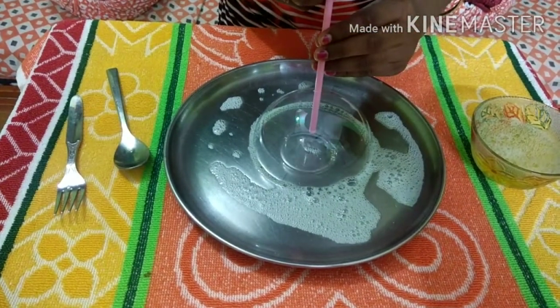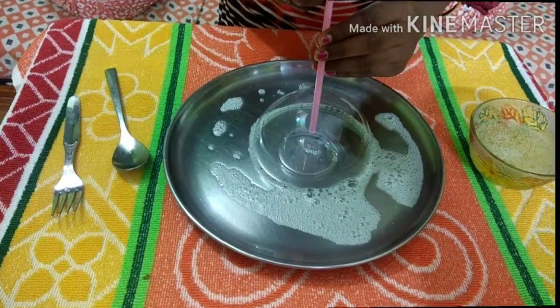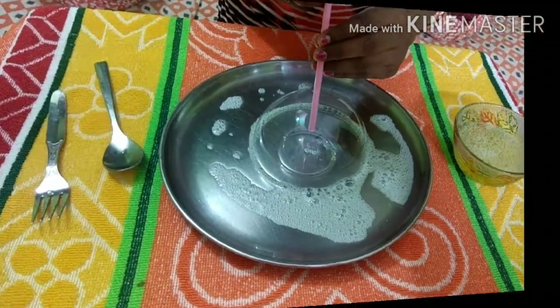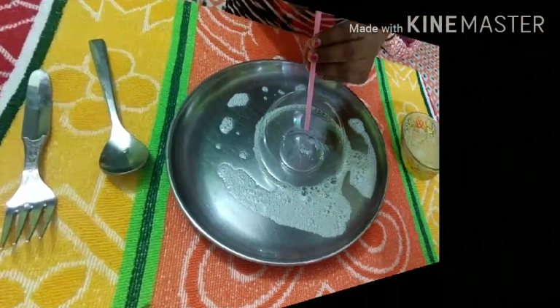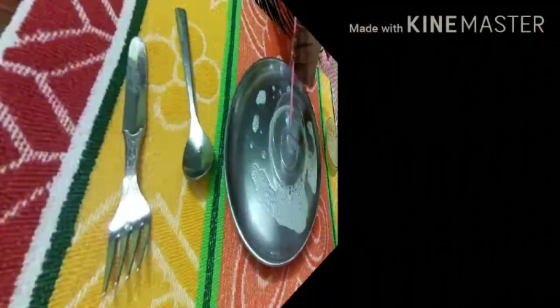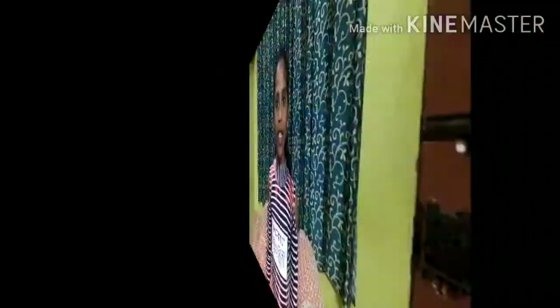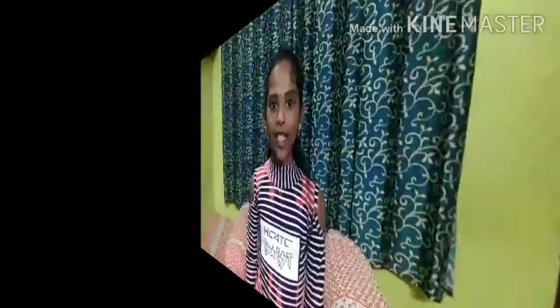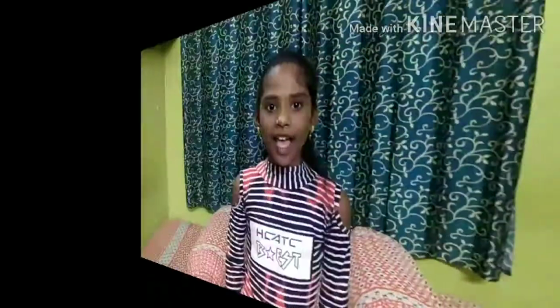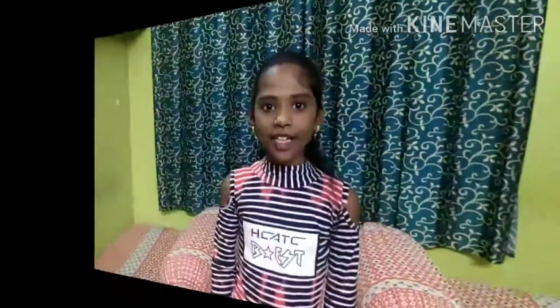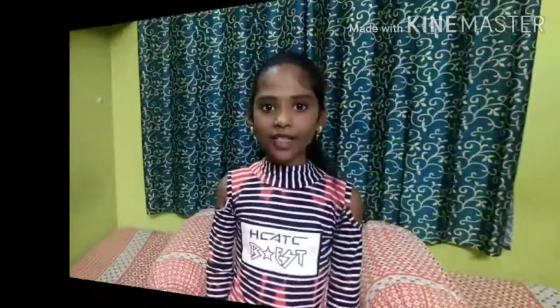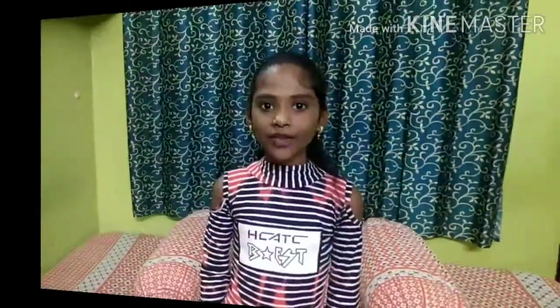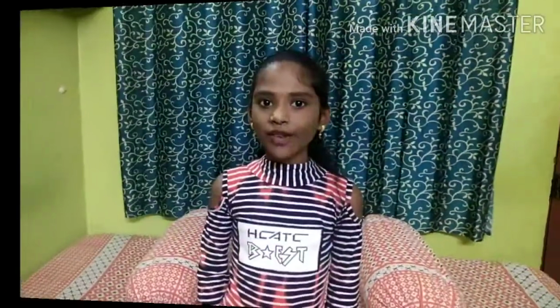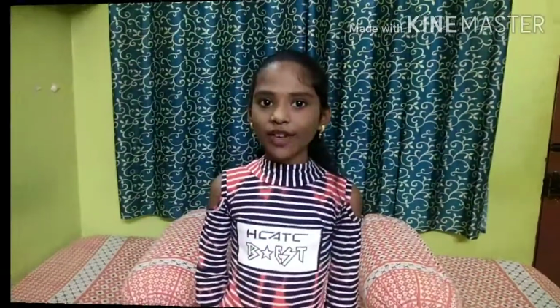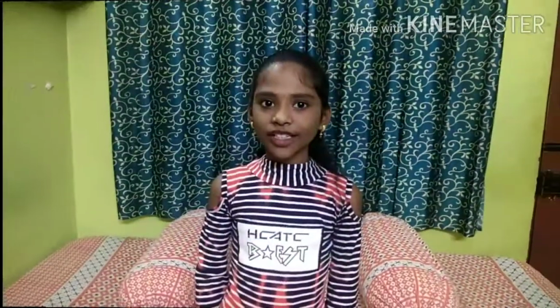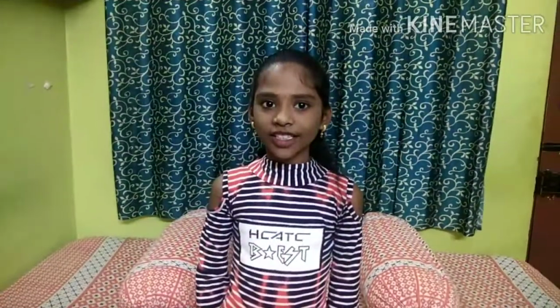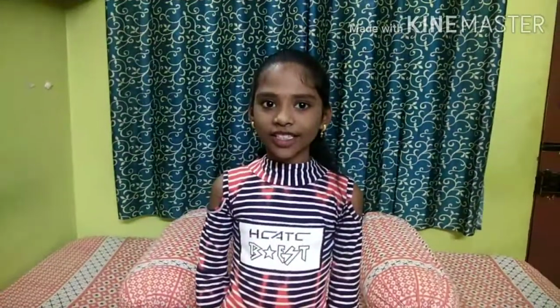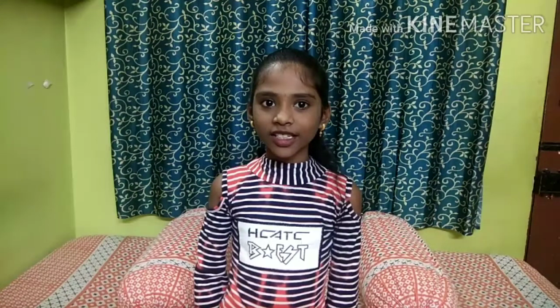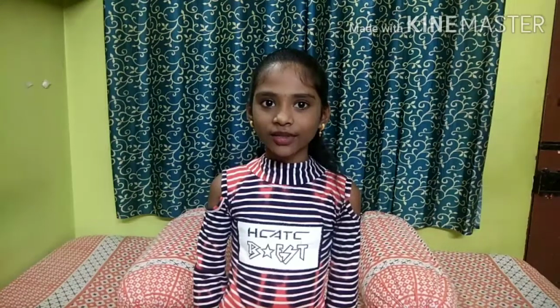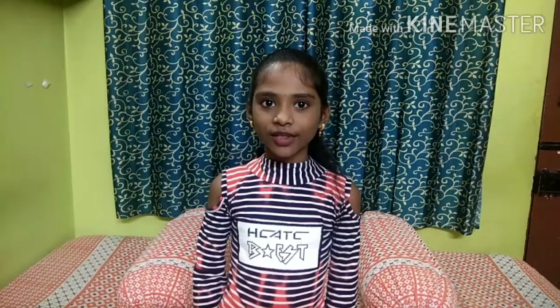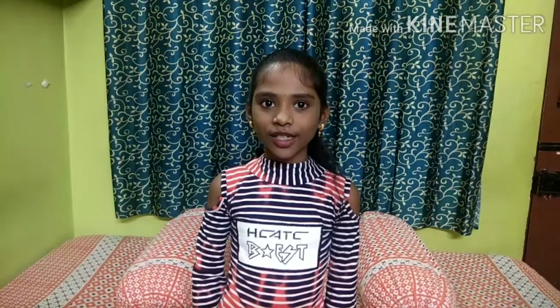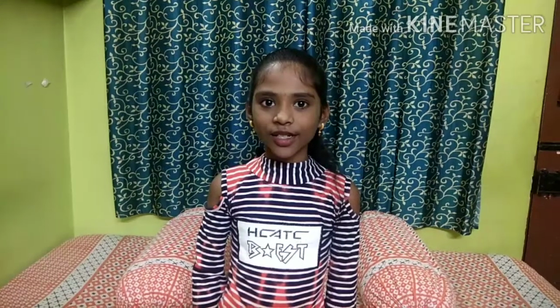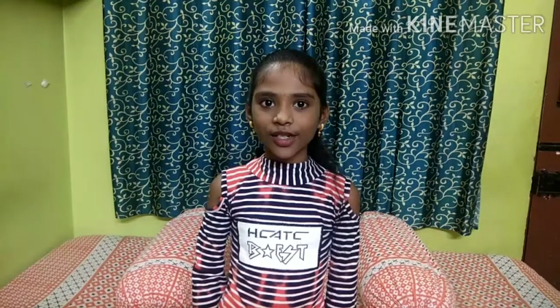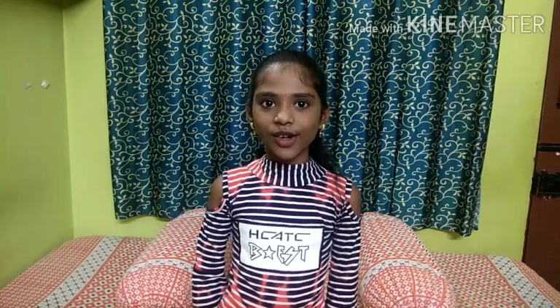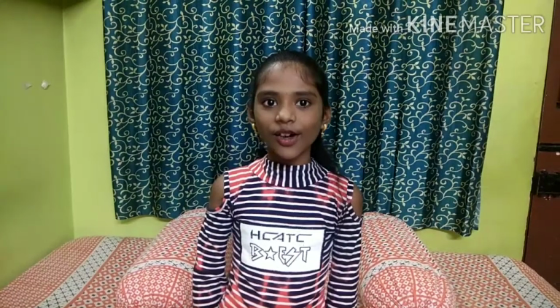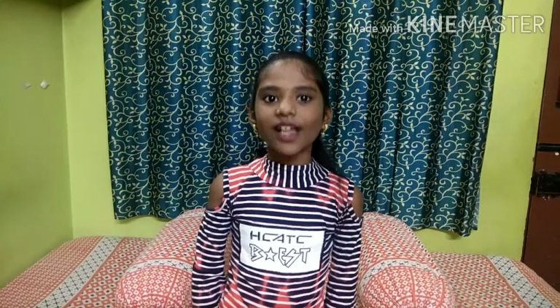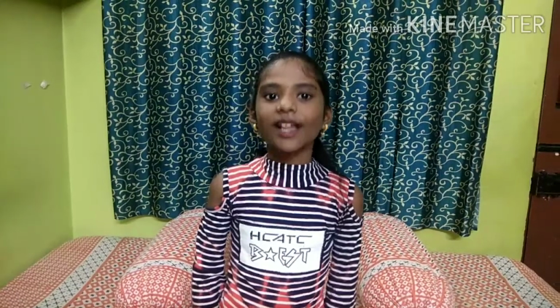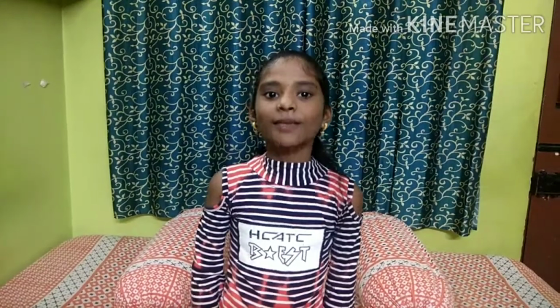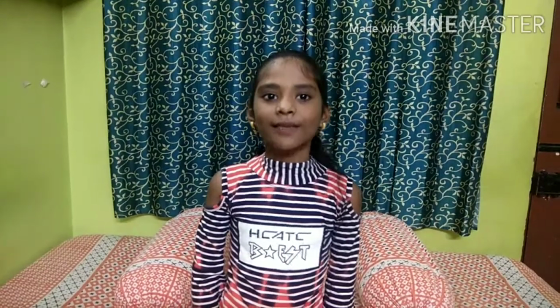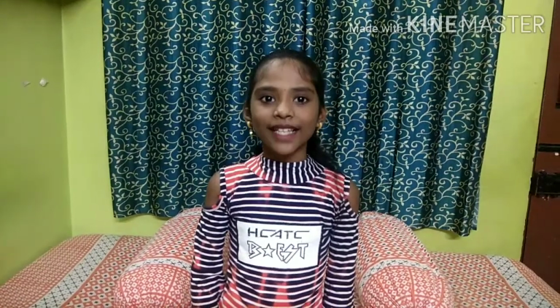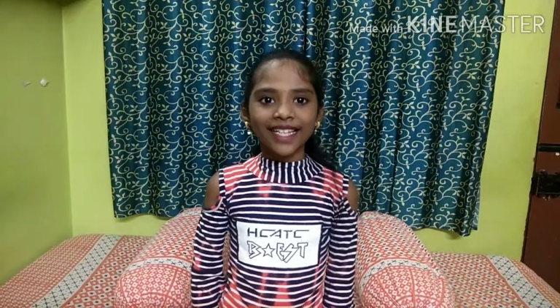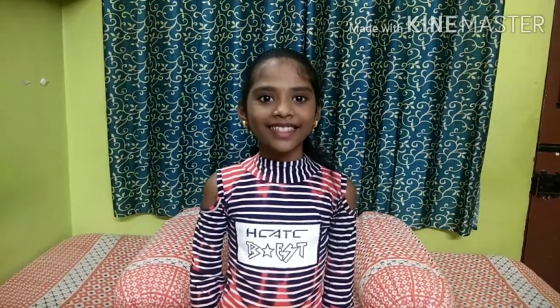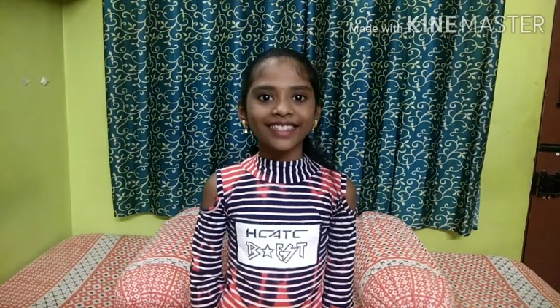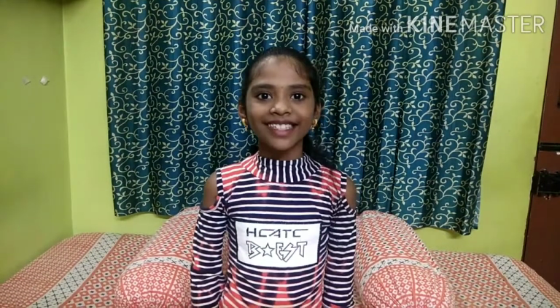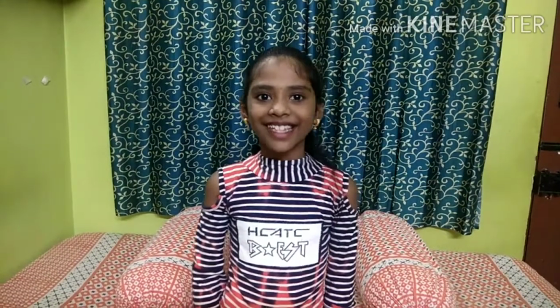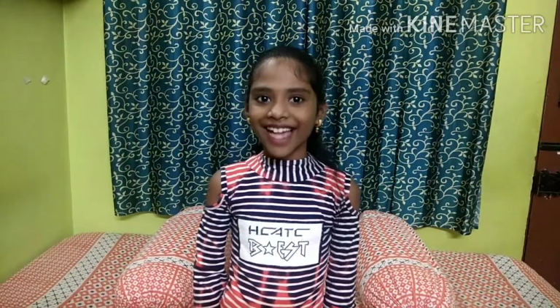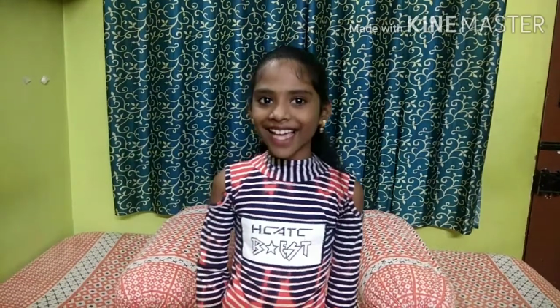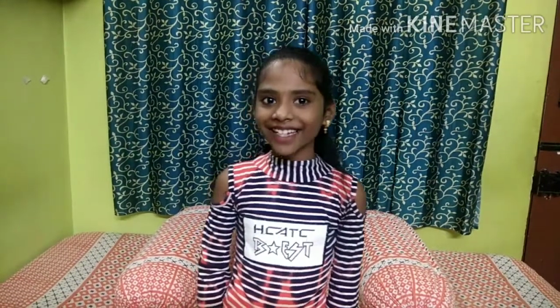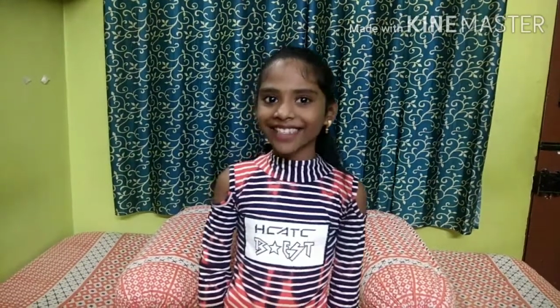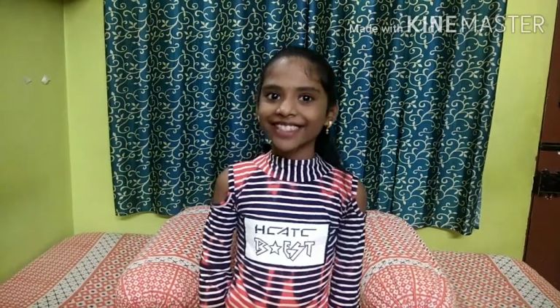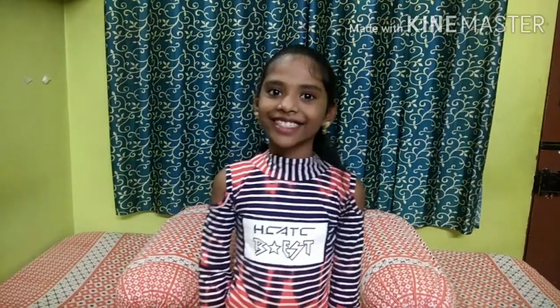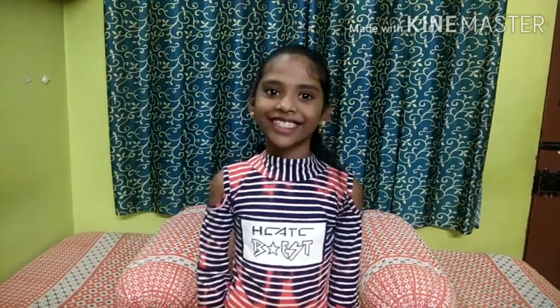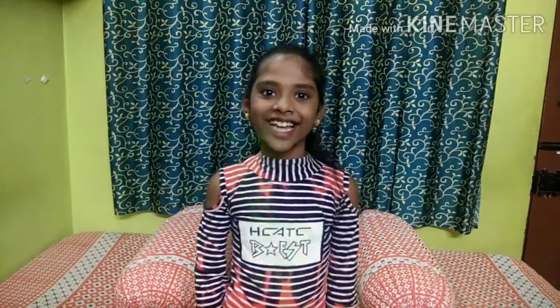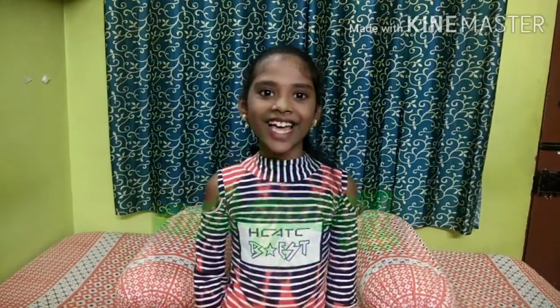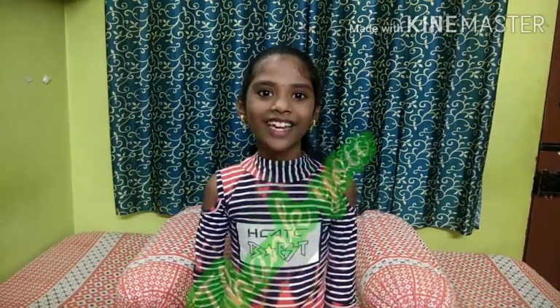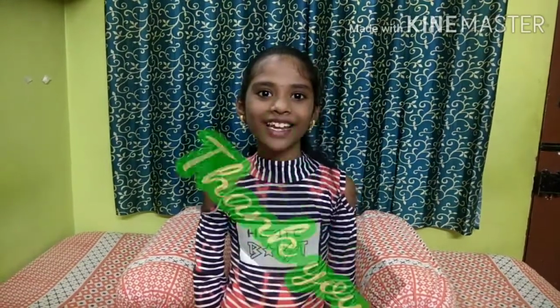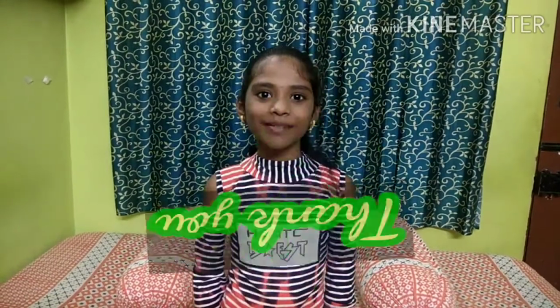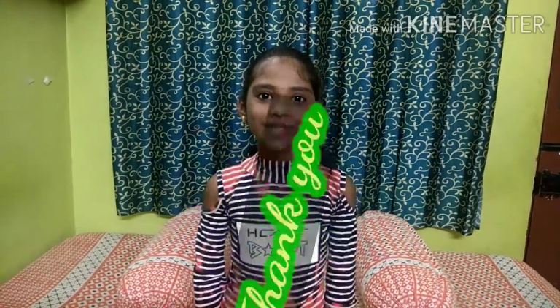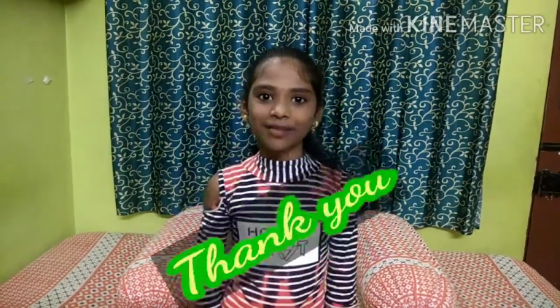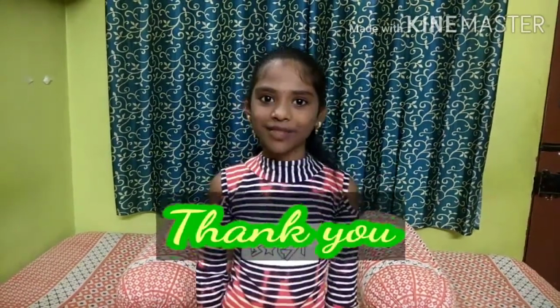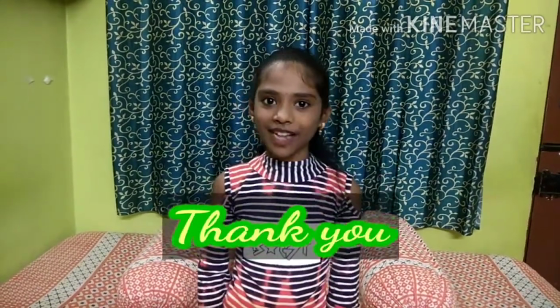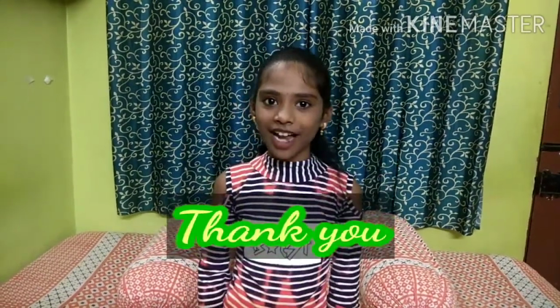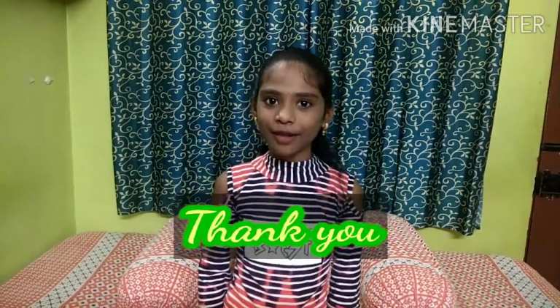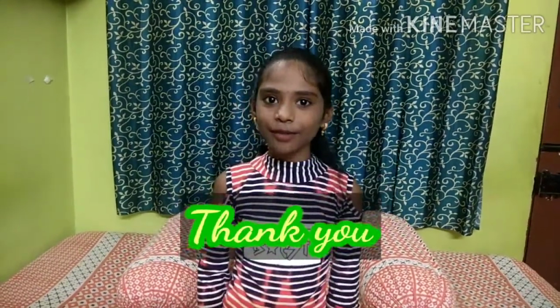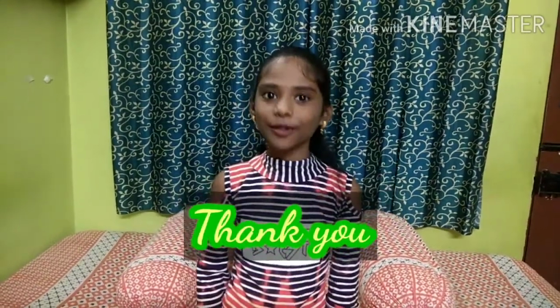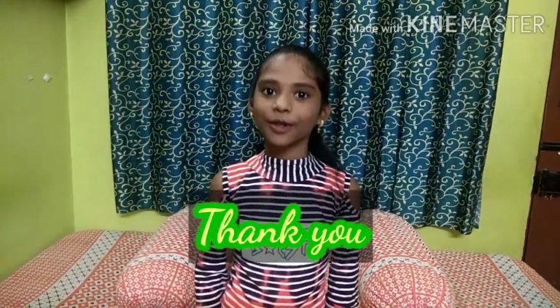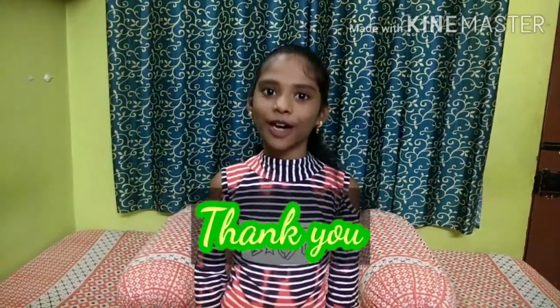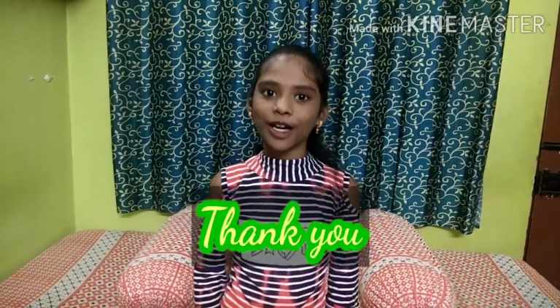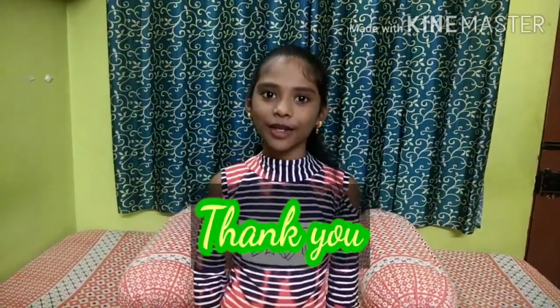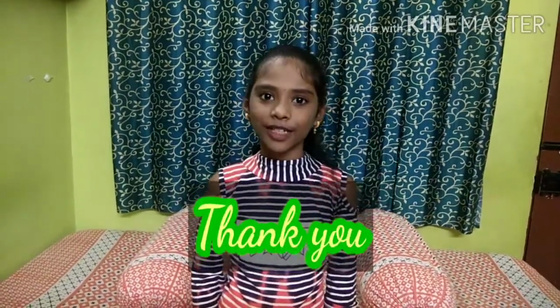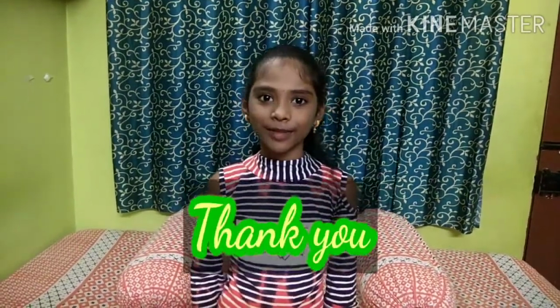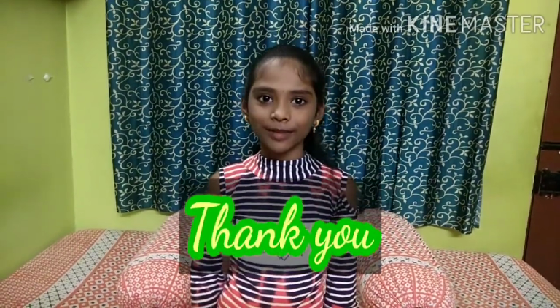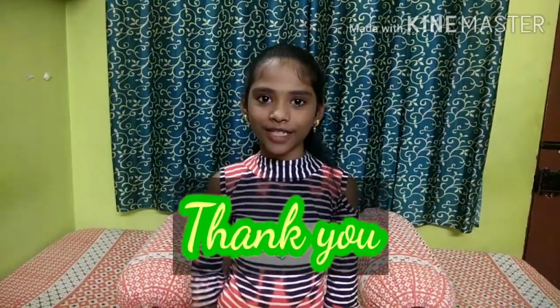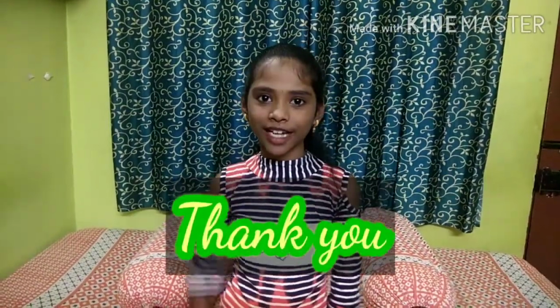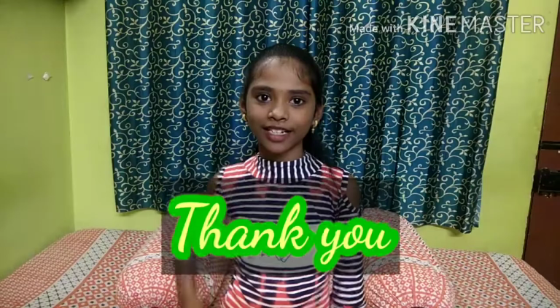Thanks for watching this video. Please like, share and subscribe to our YouTube channel.